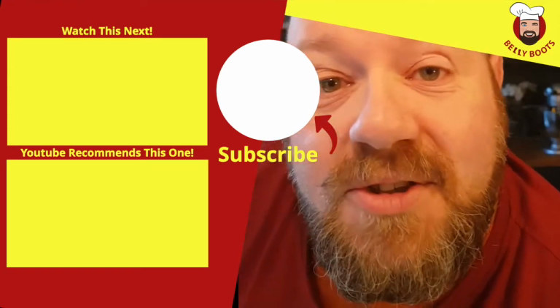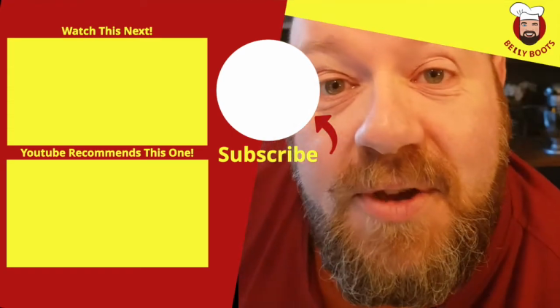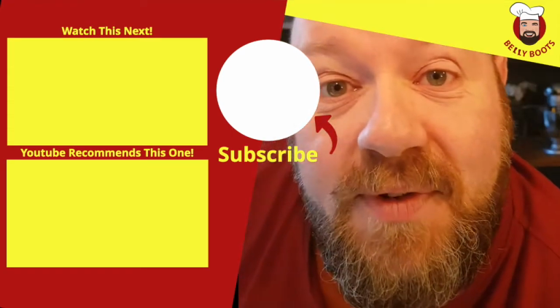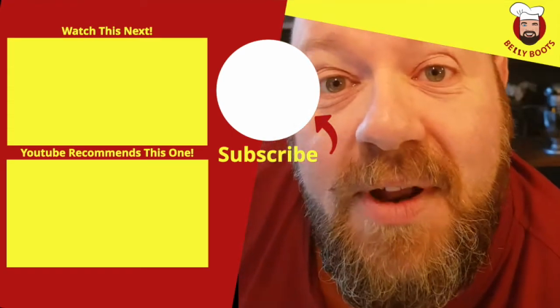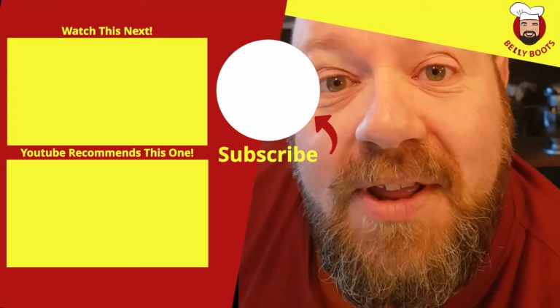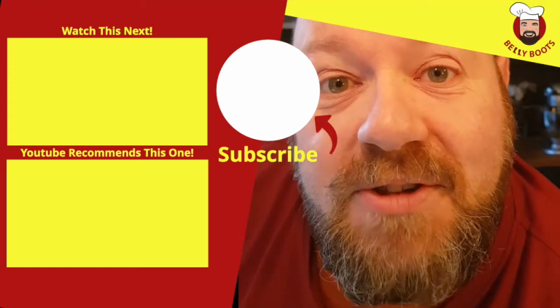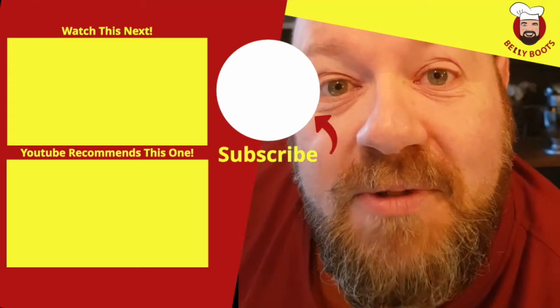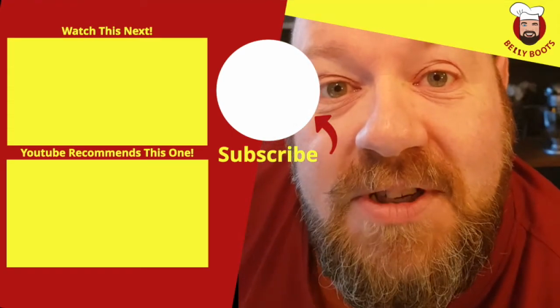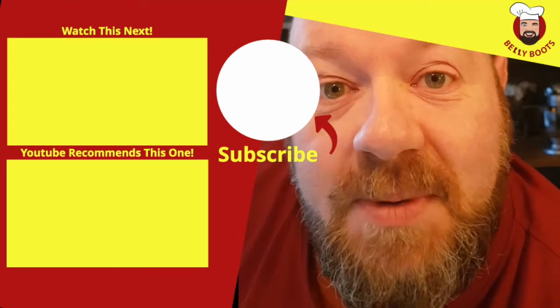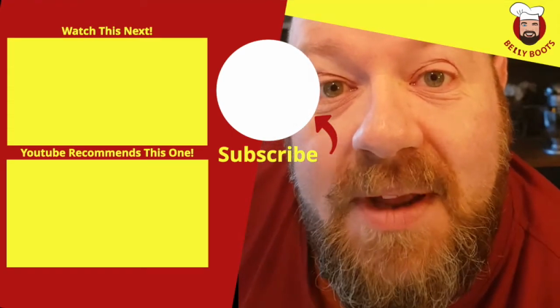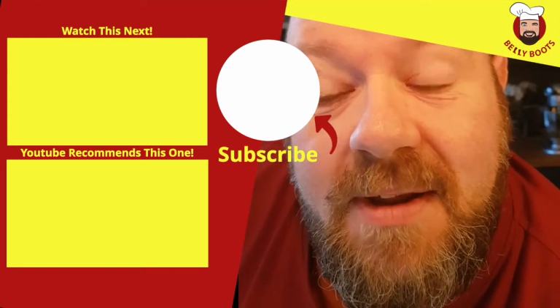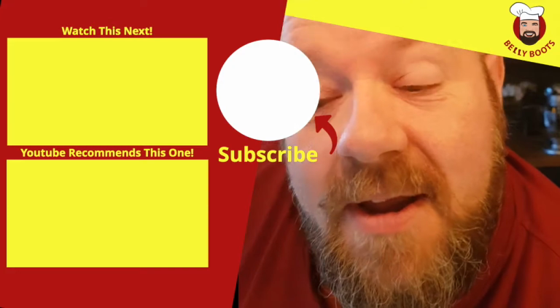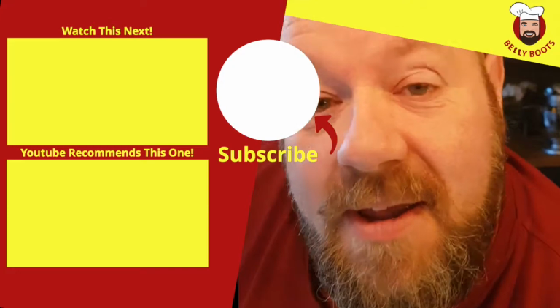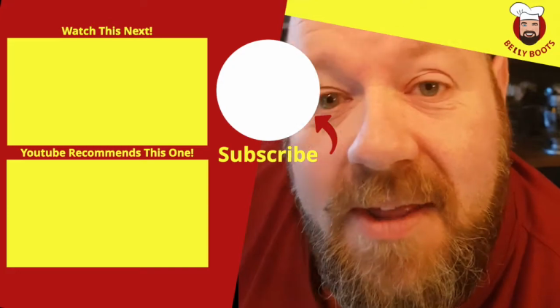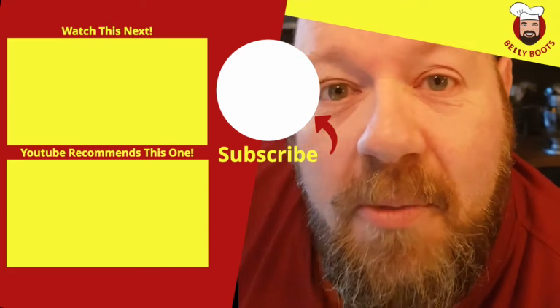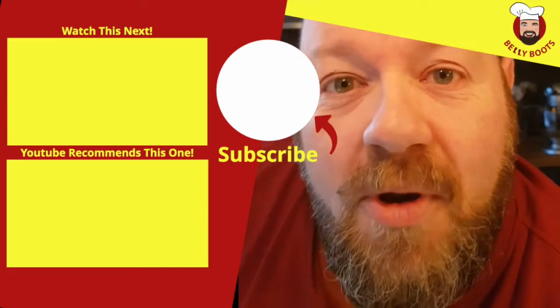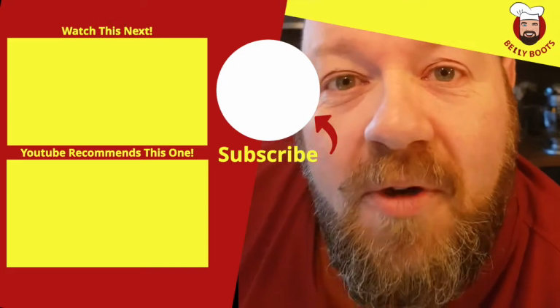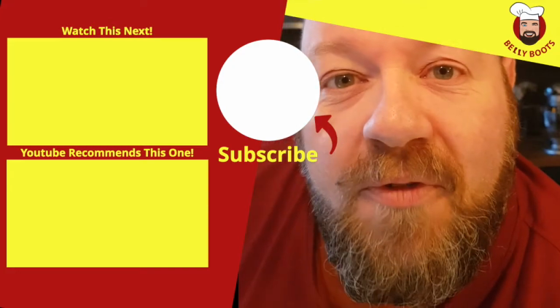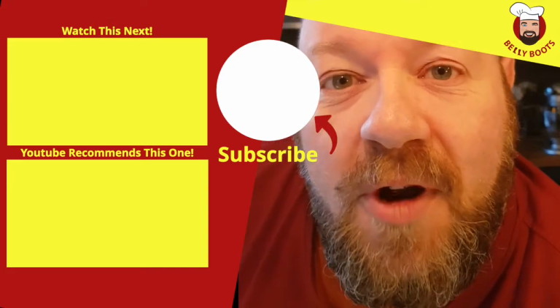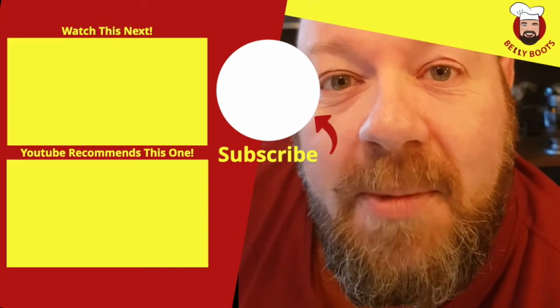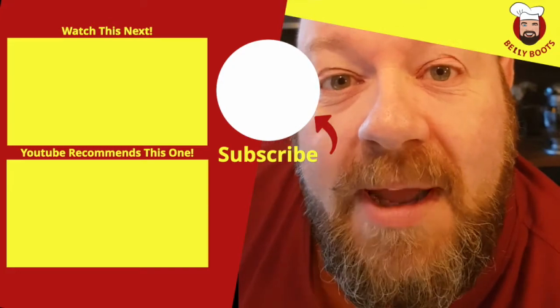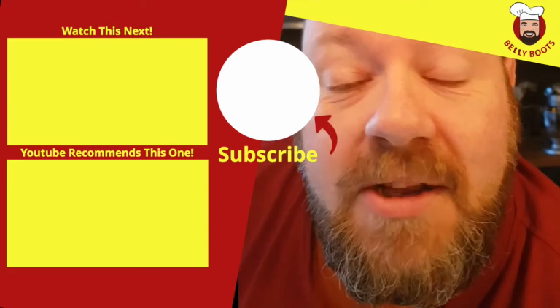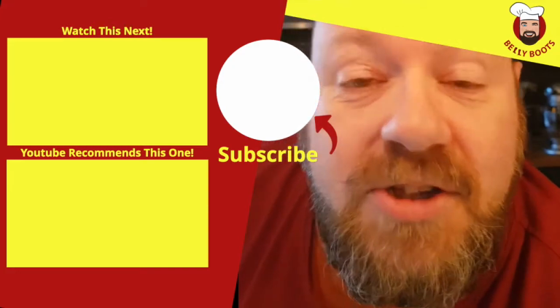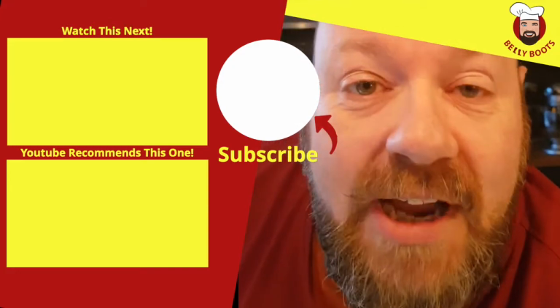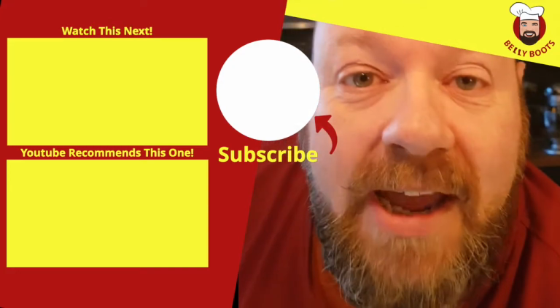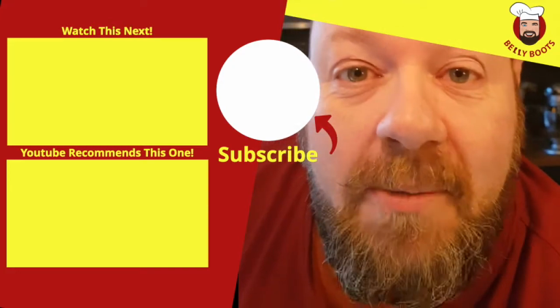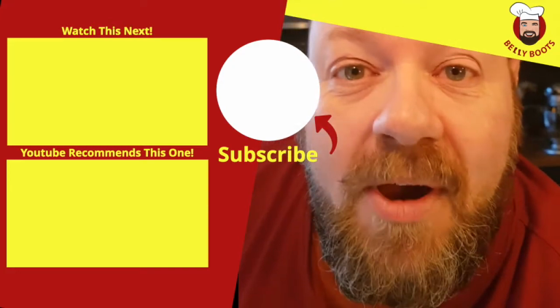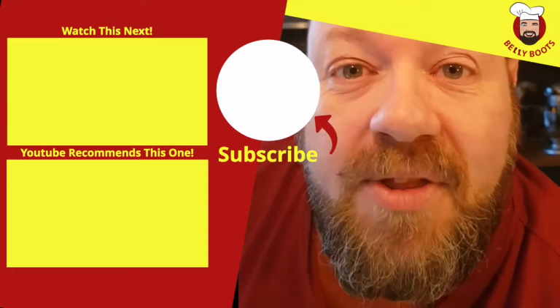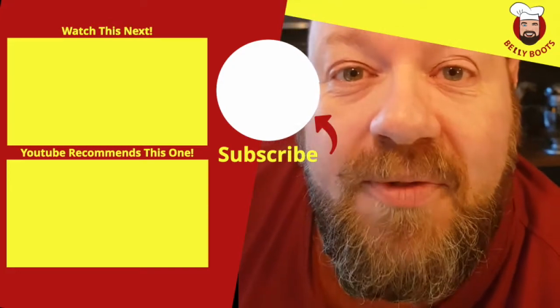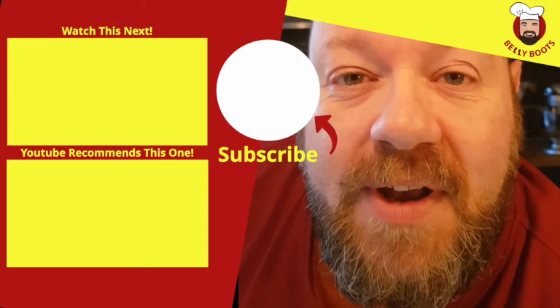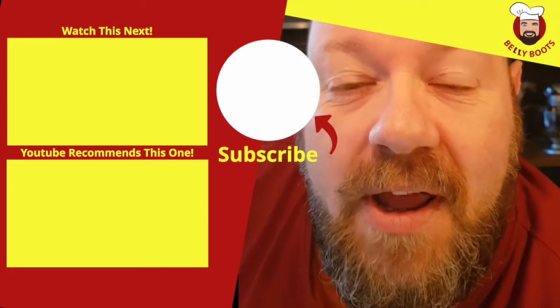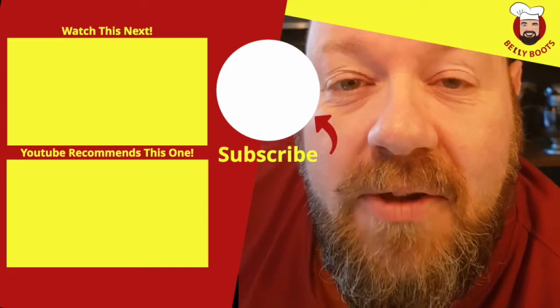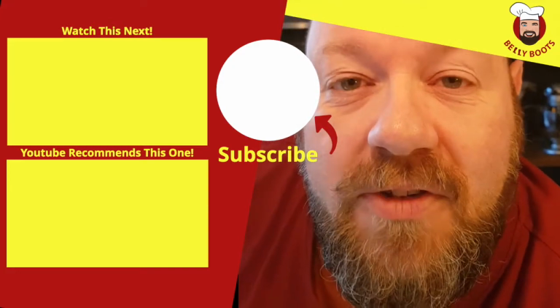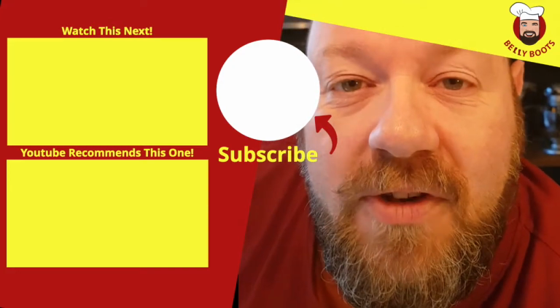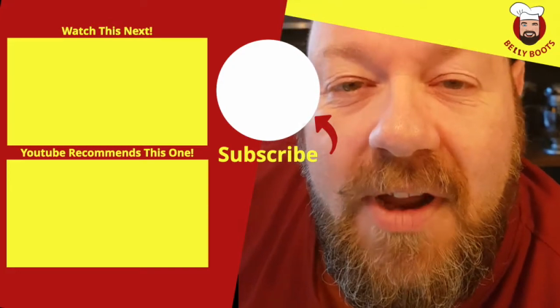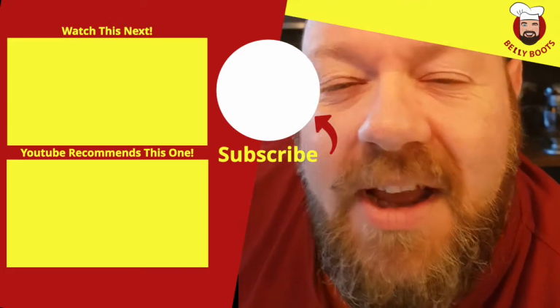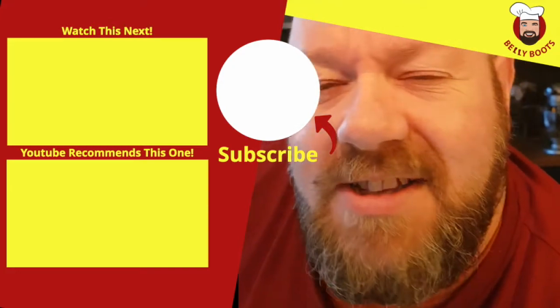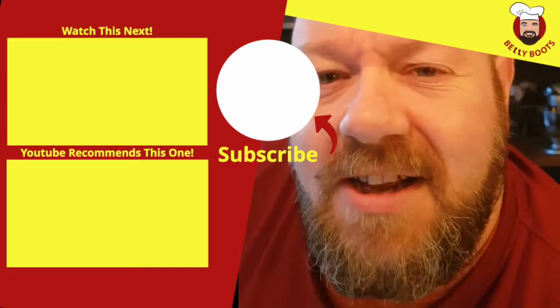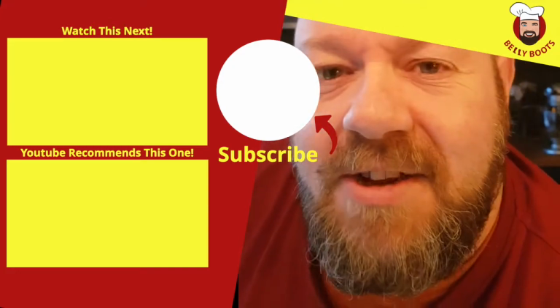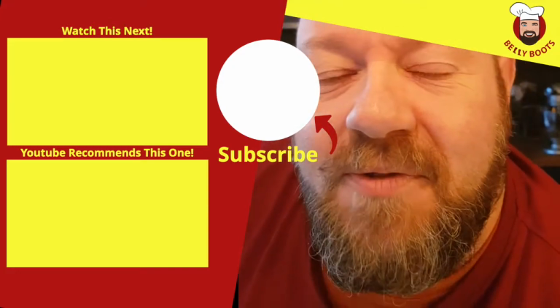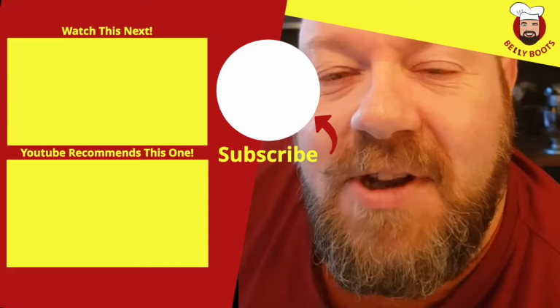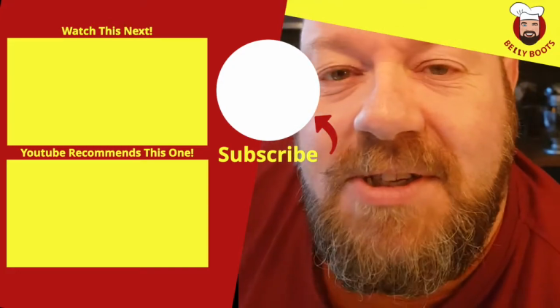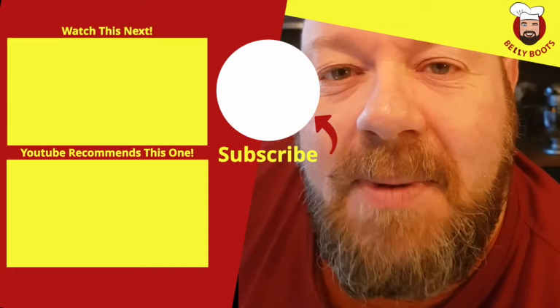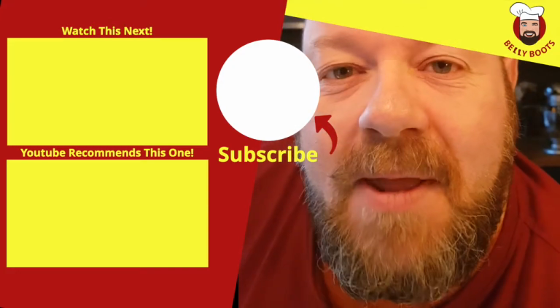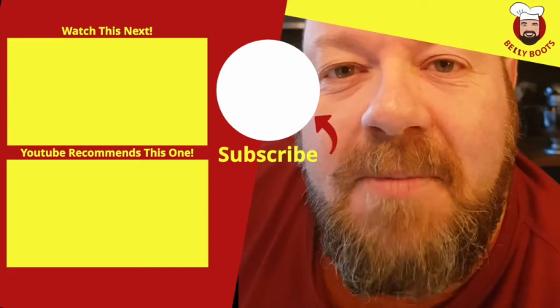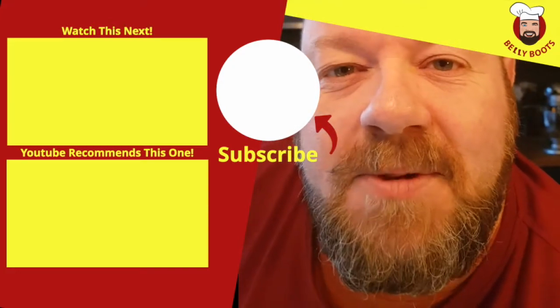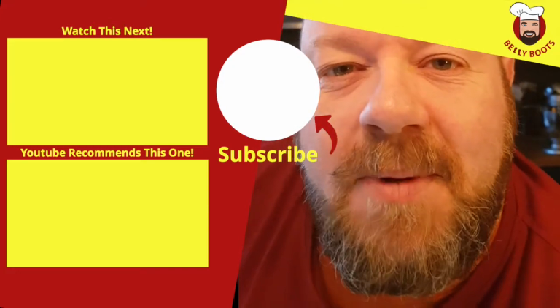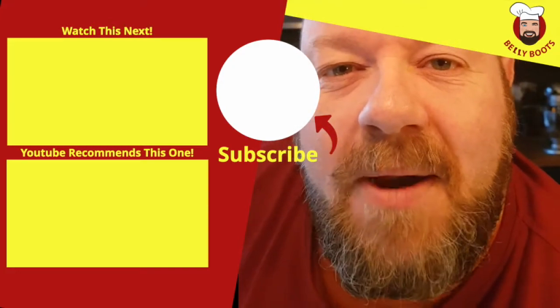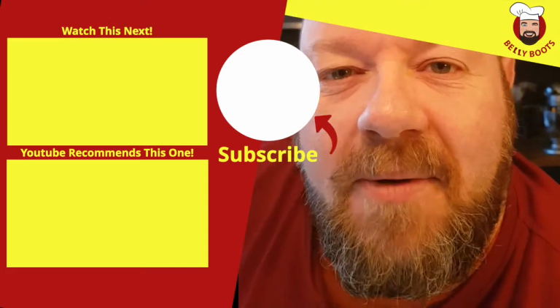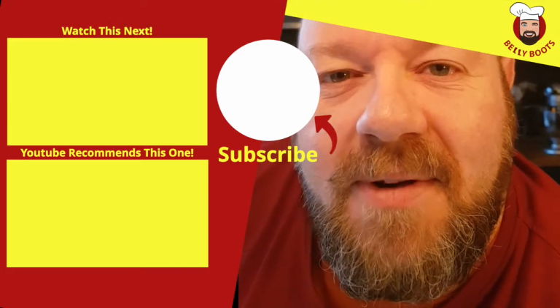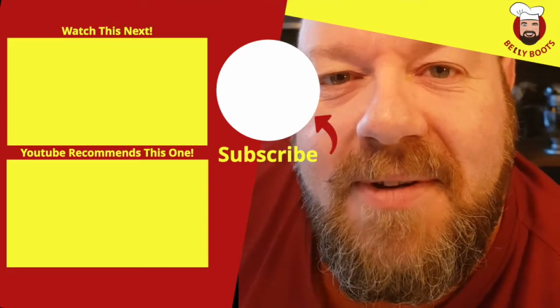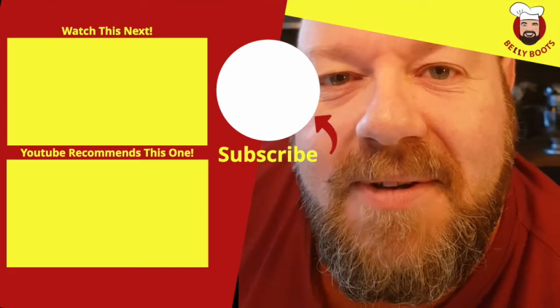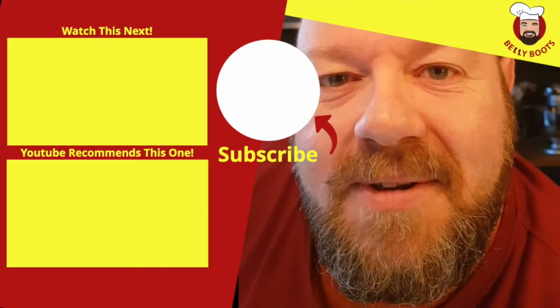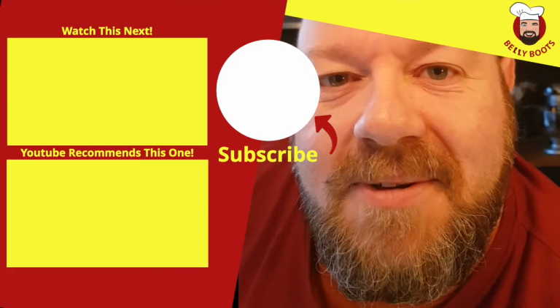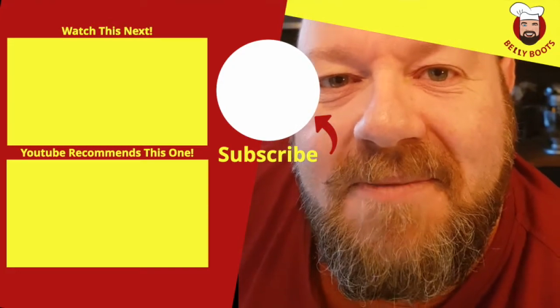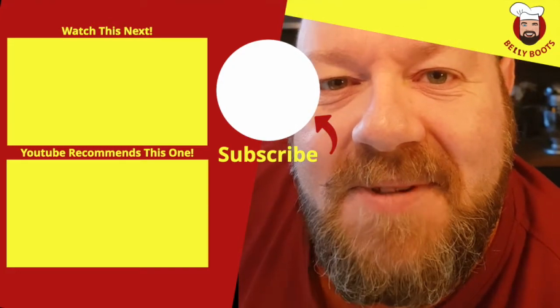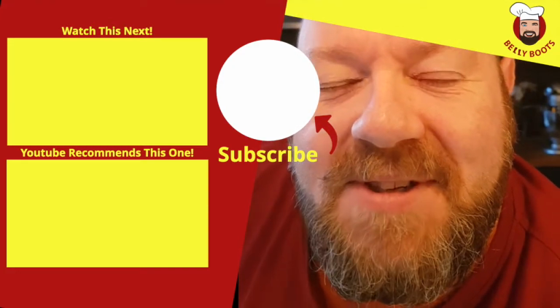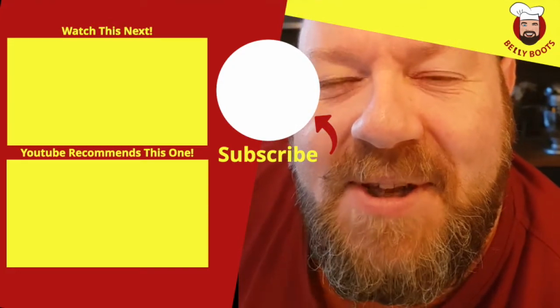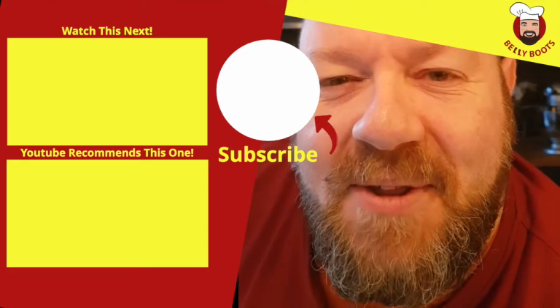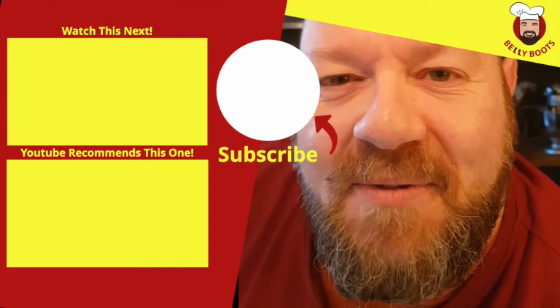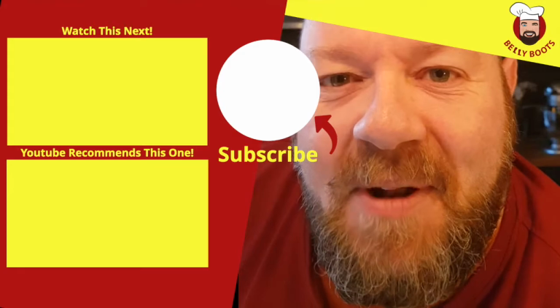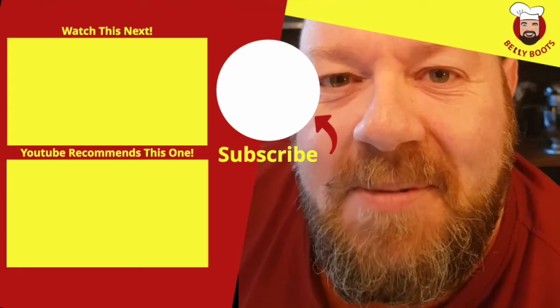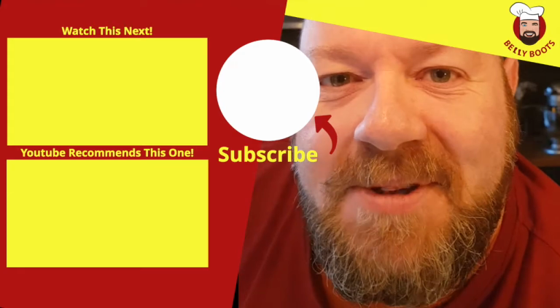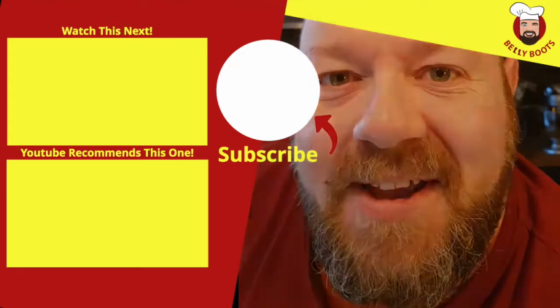If you like this recipe, check out my other videos and tell your friends about them as well. See you on the flip side.